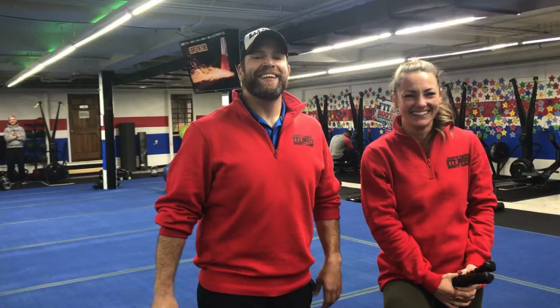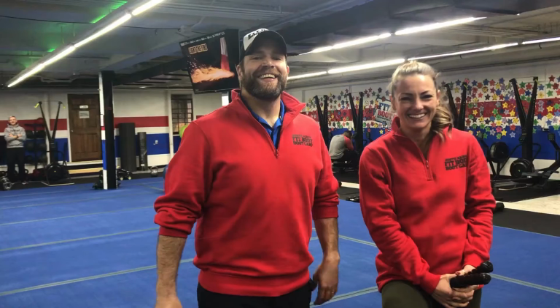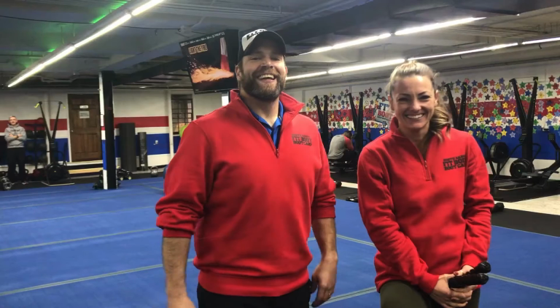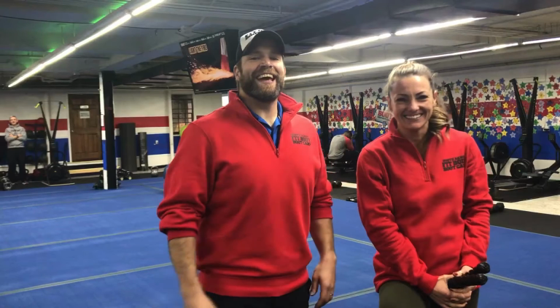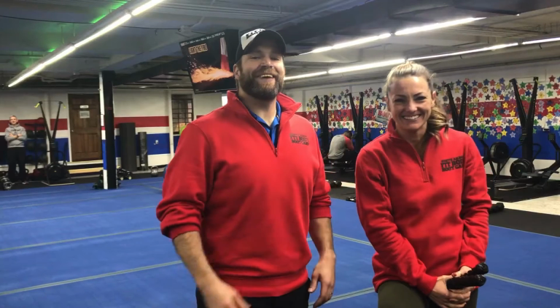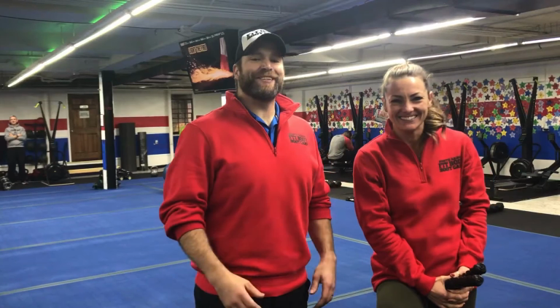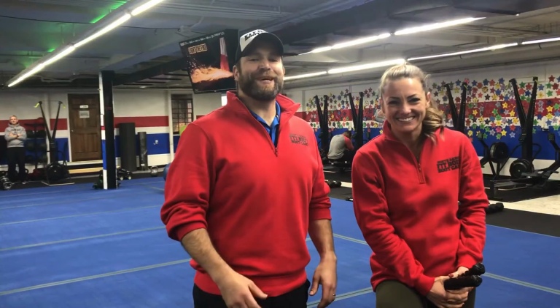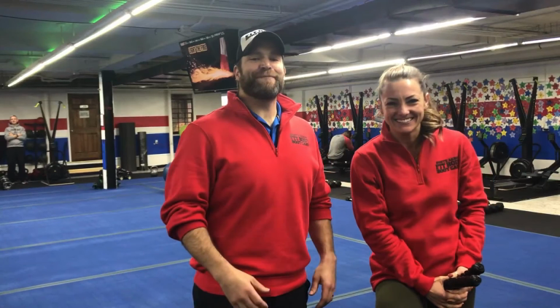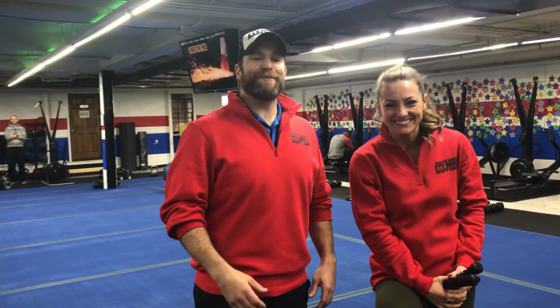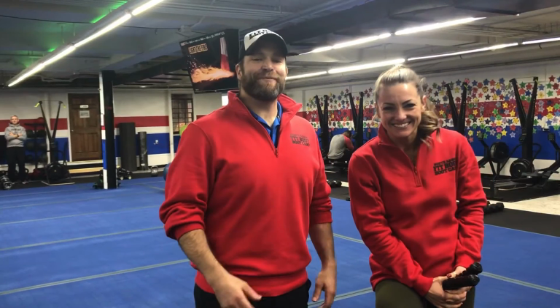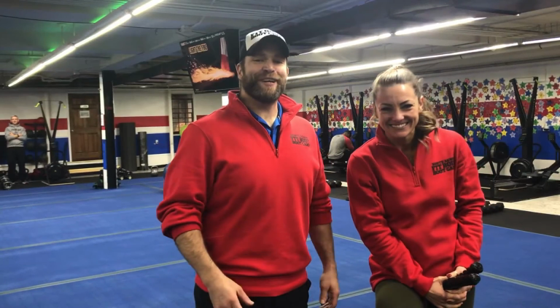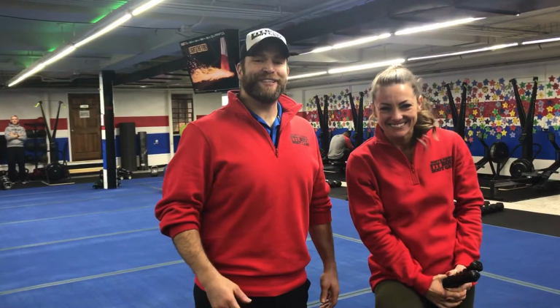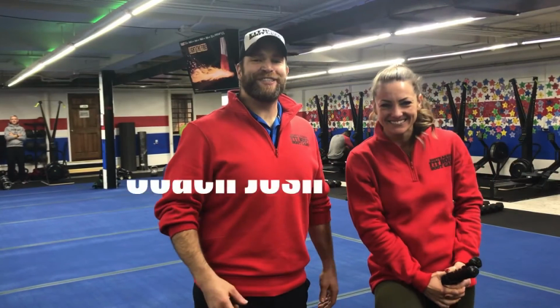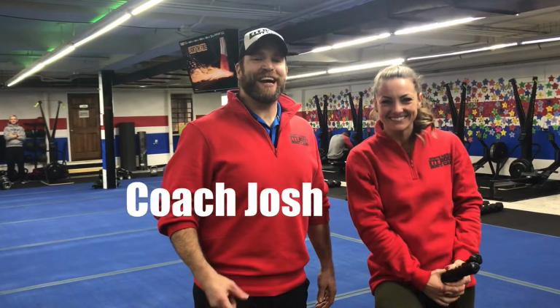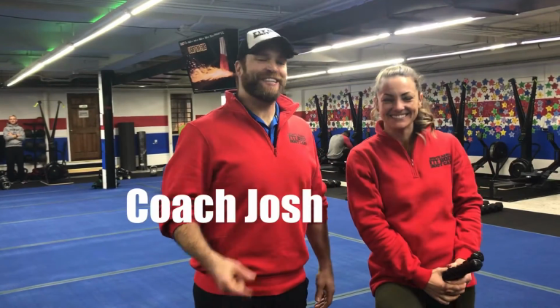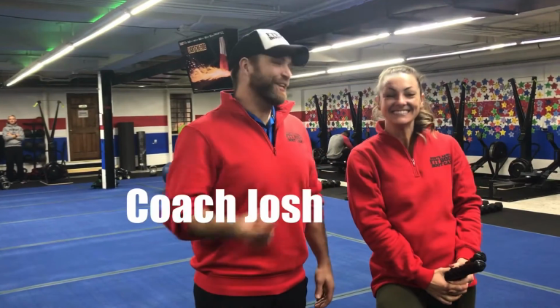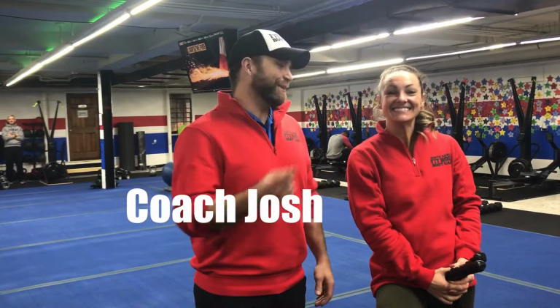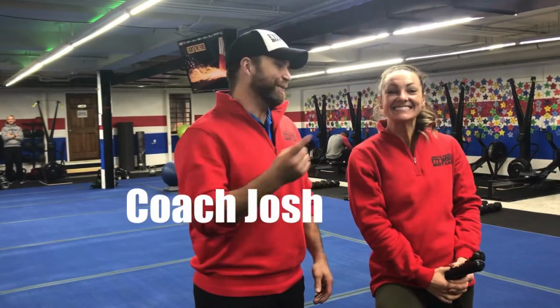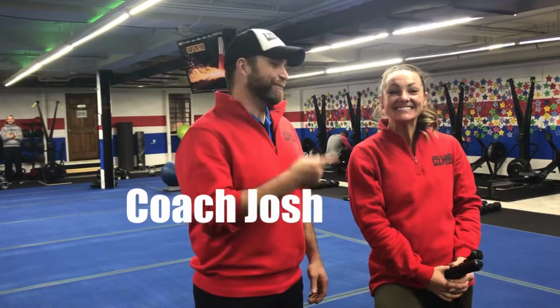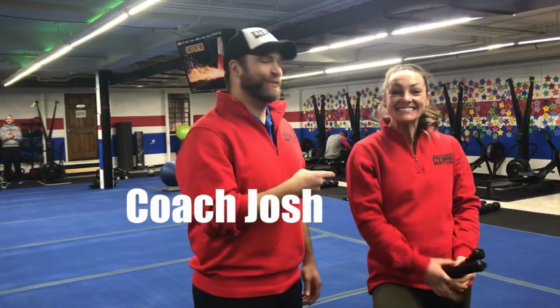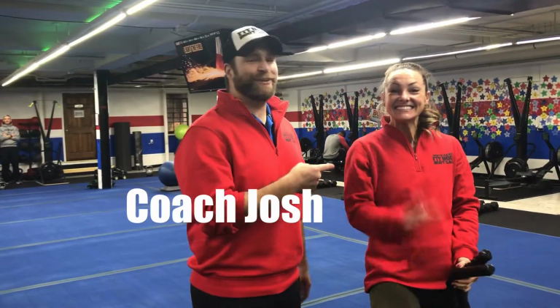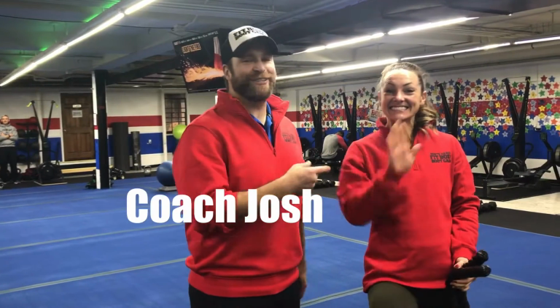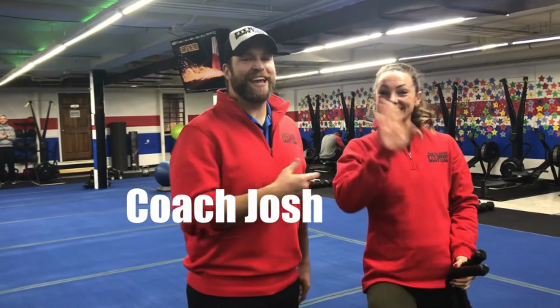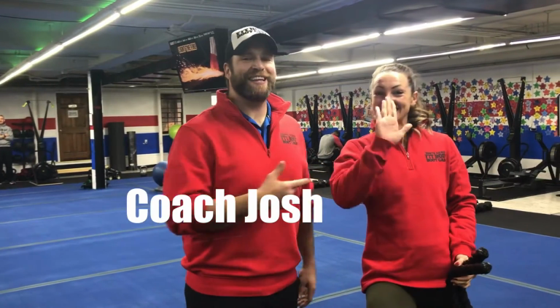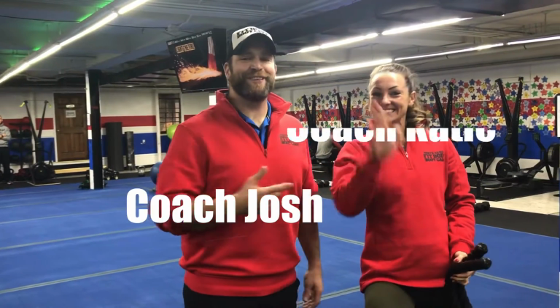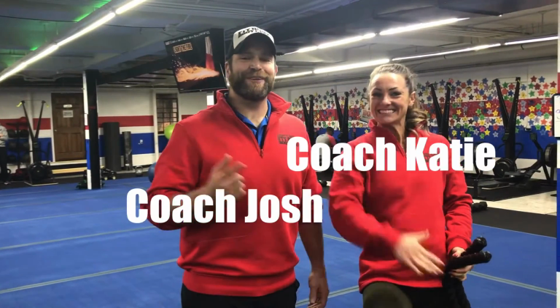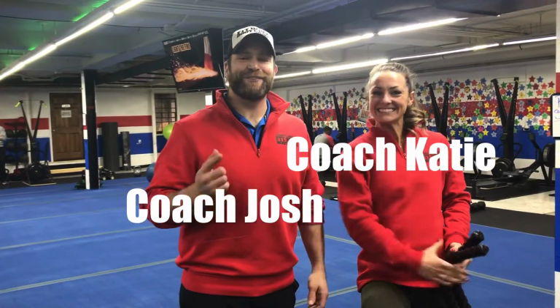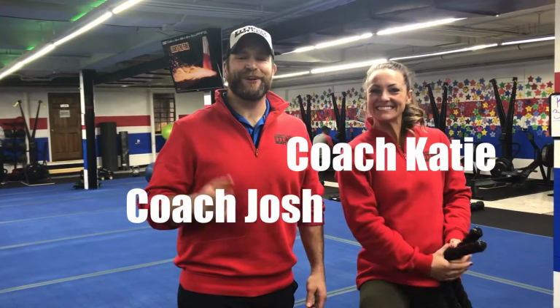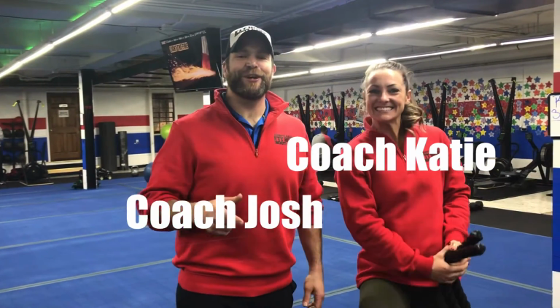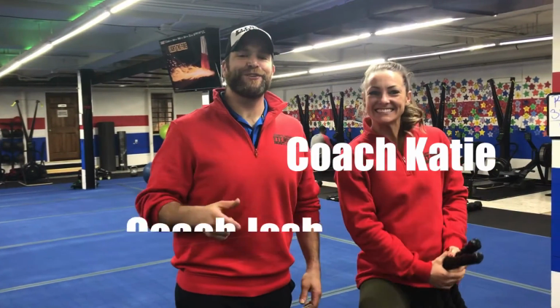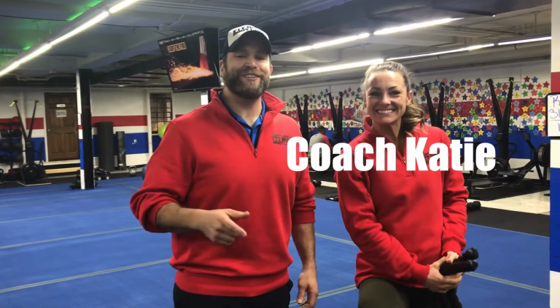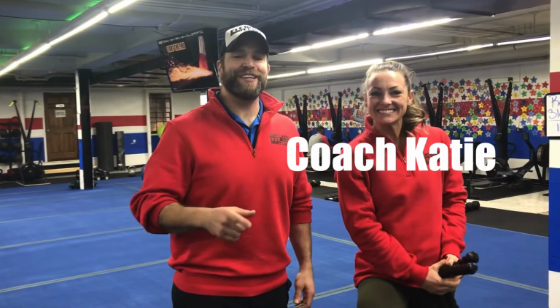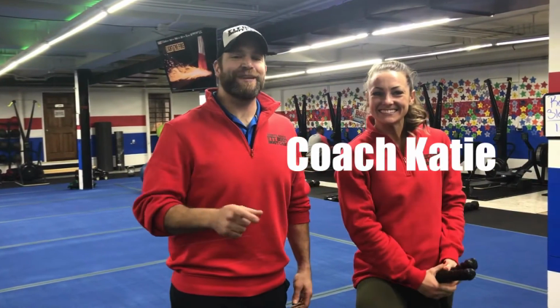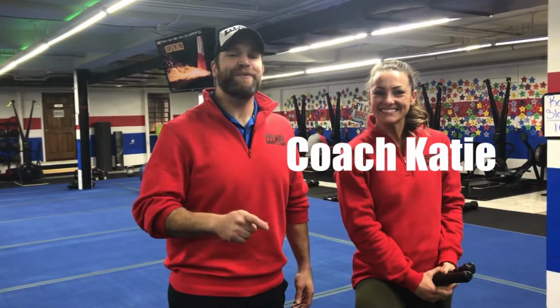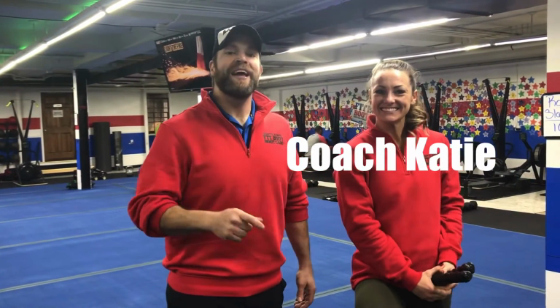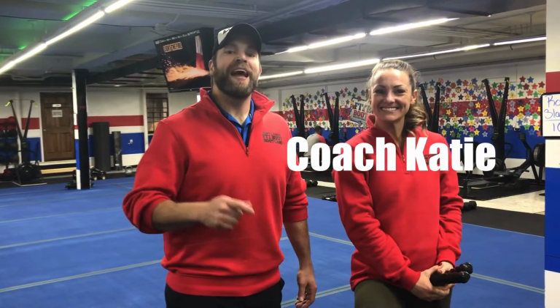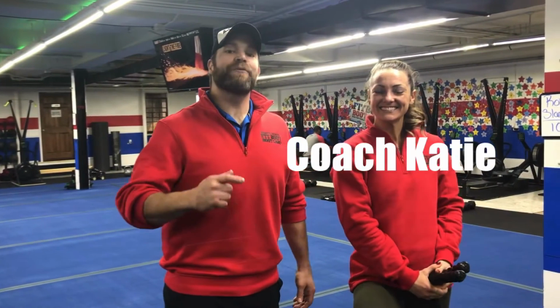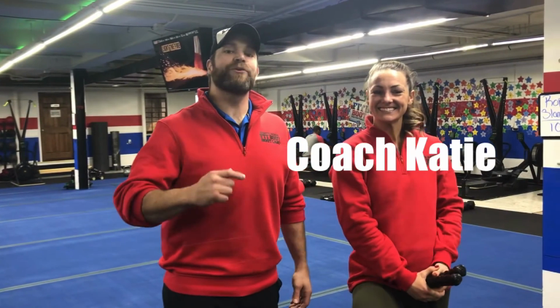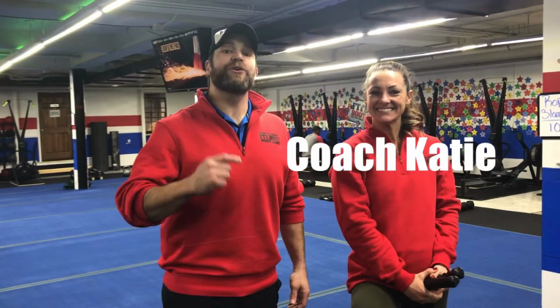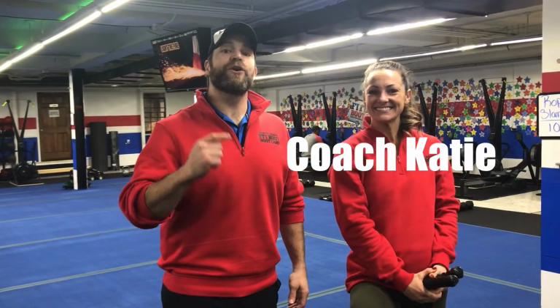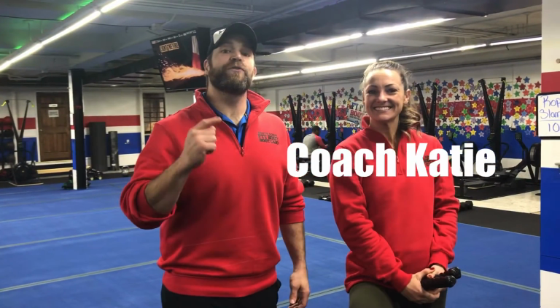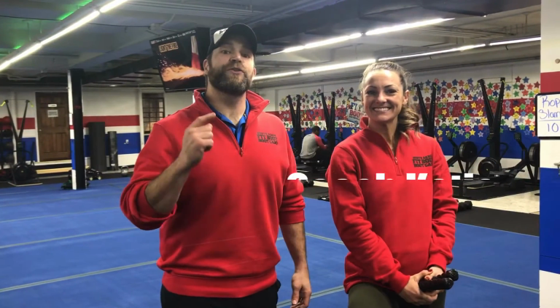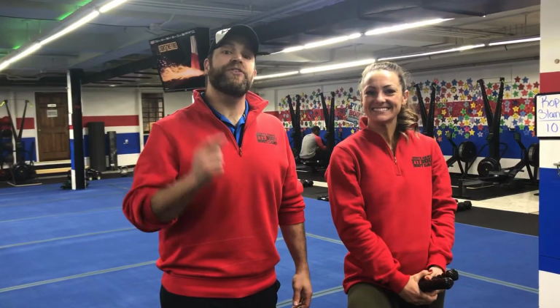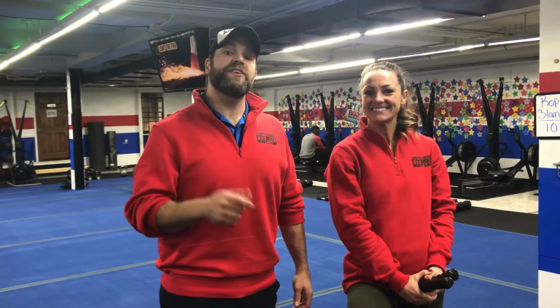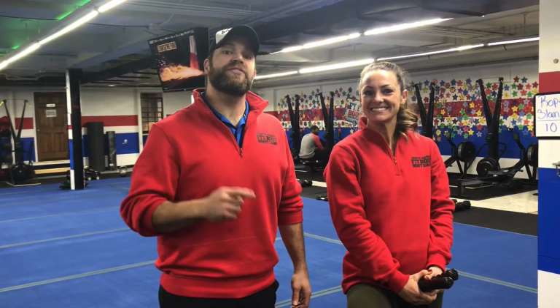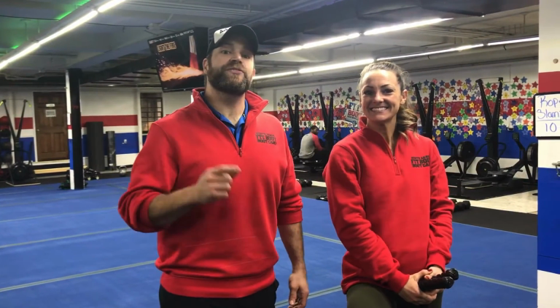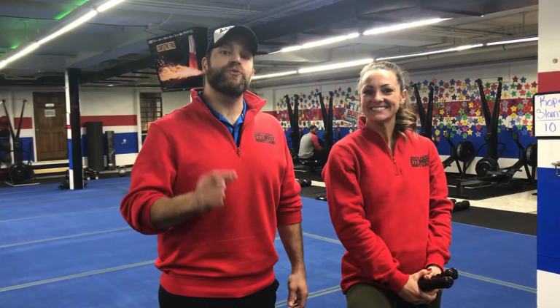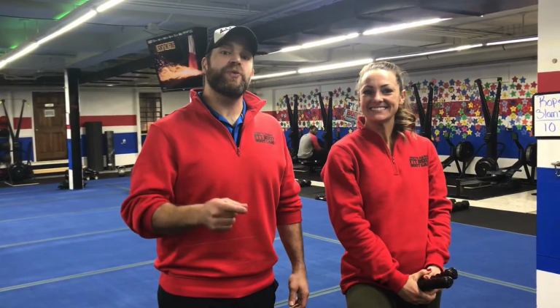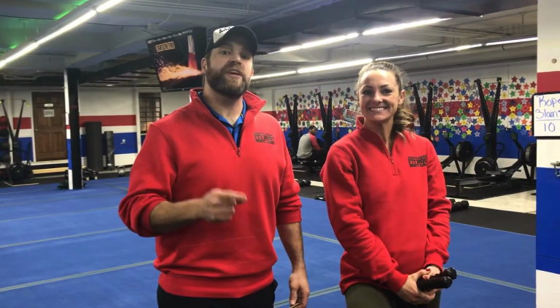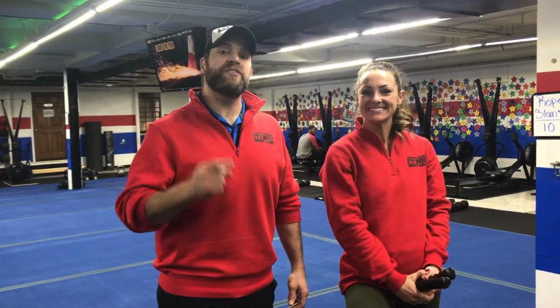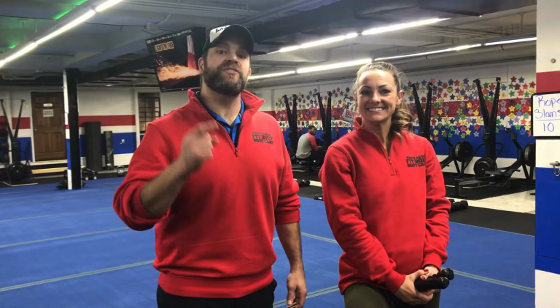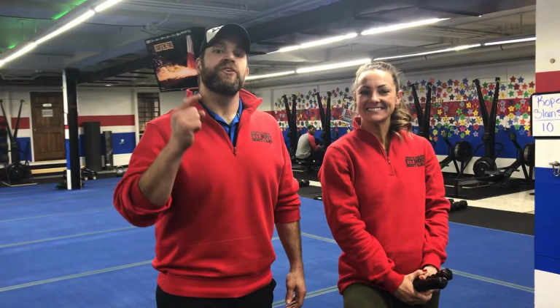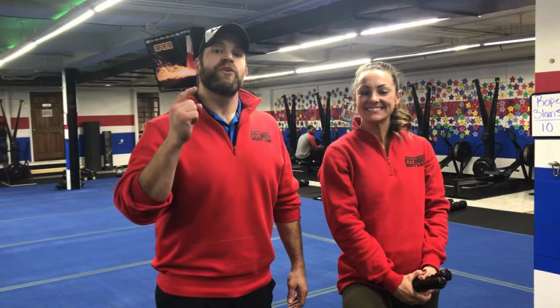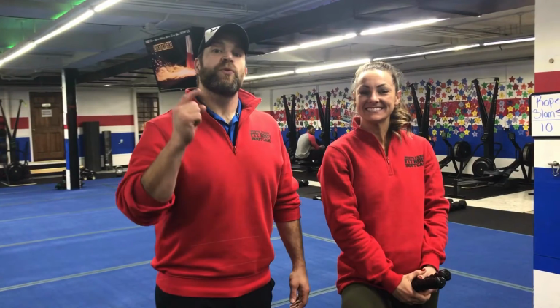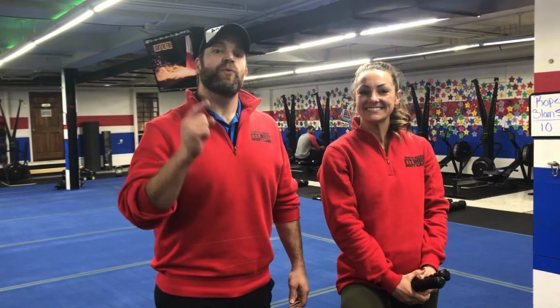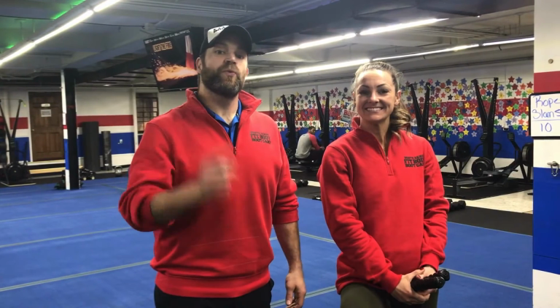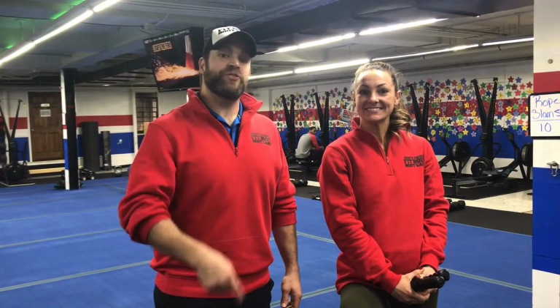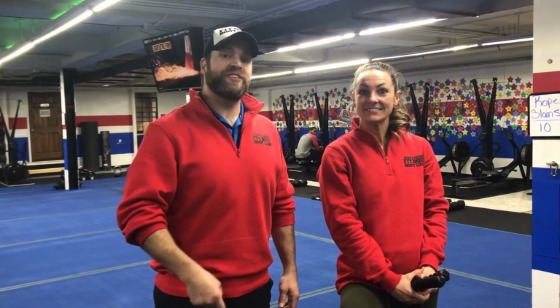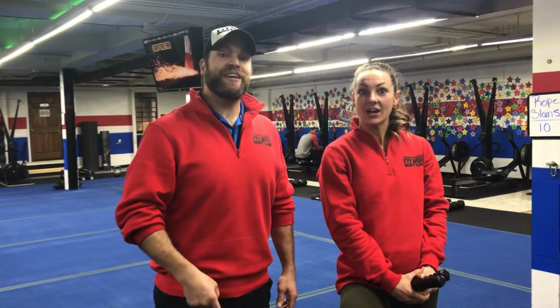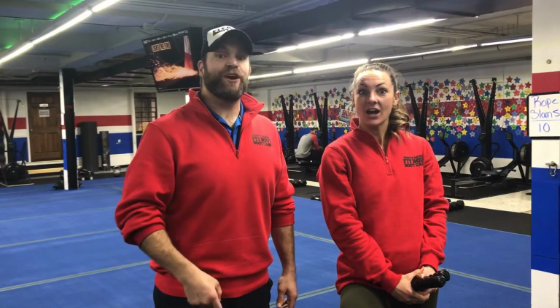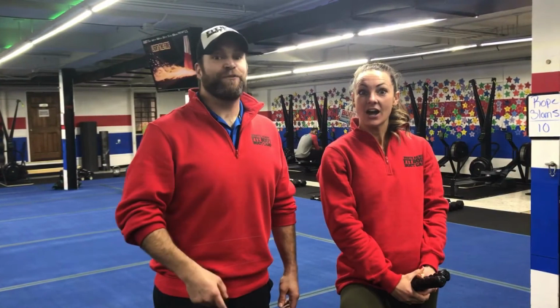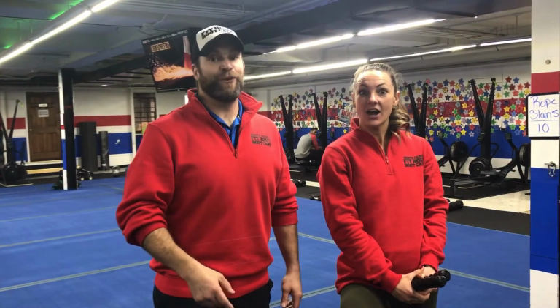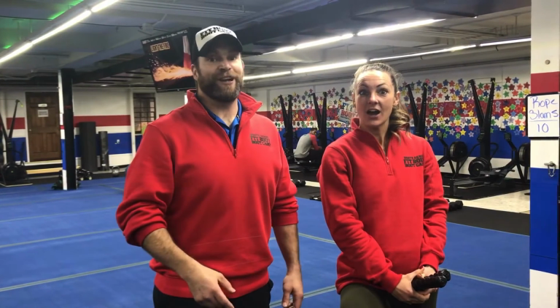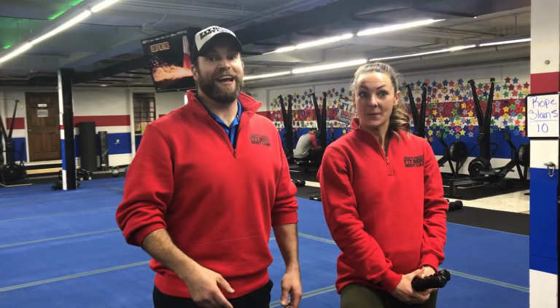Hey, what's up everybody! It's Josh here with Coach KD and the rest of our coaching team, and we're going to go over this week's send-off workout.